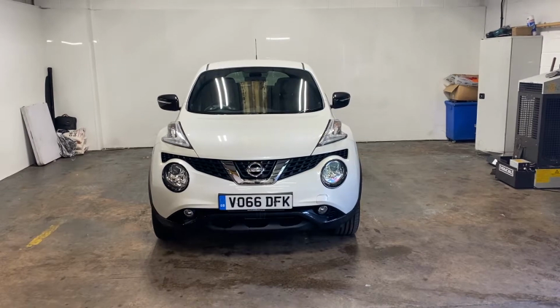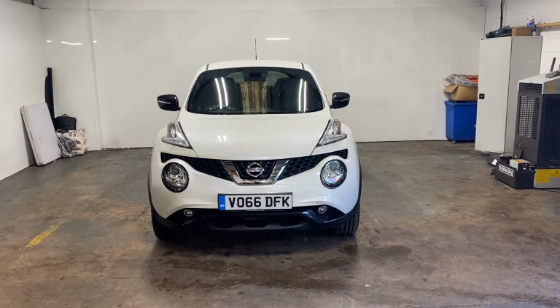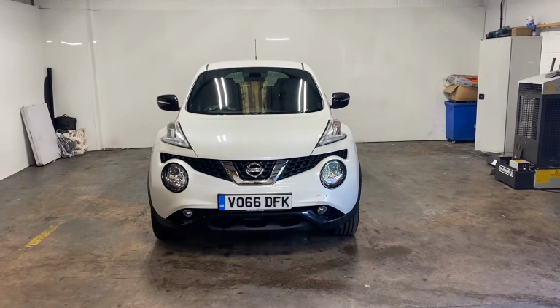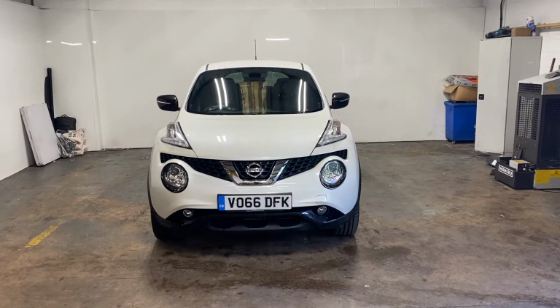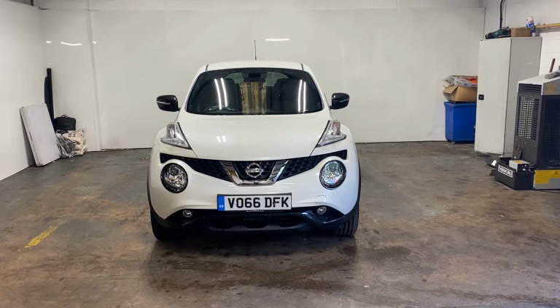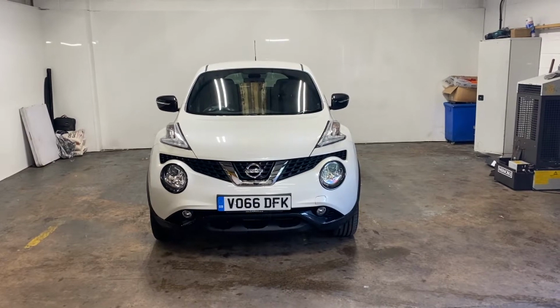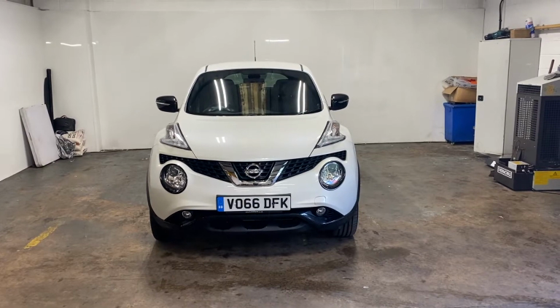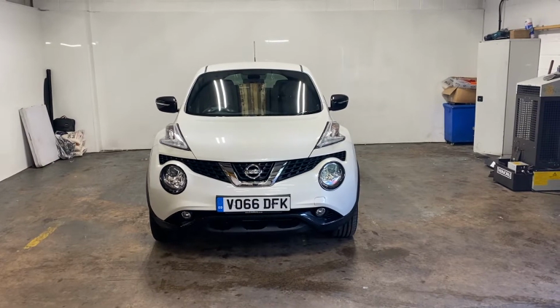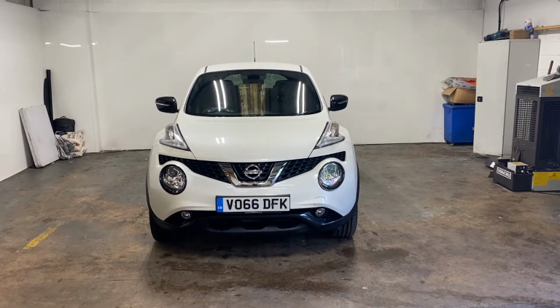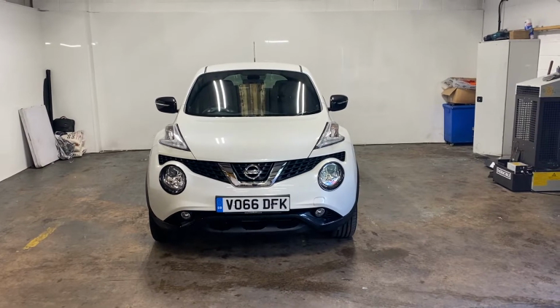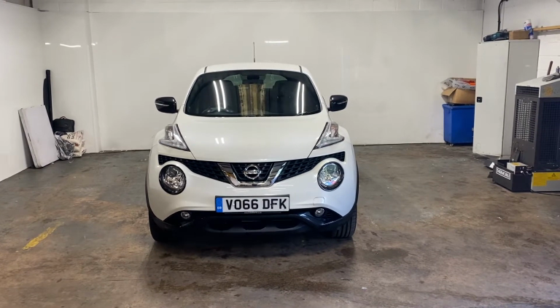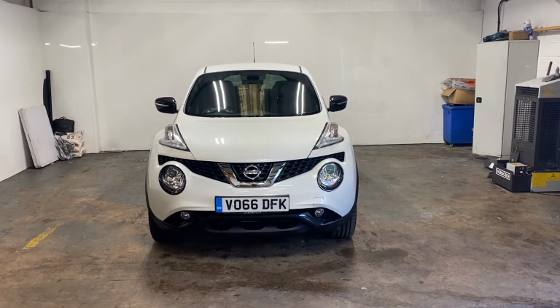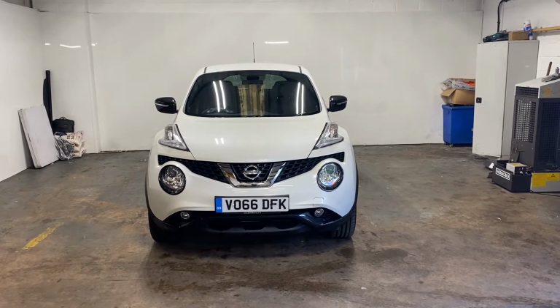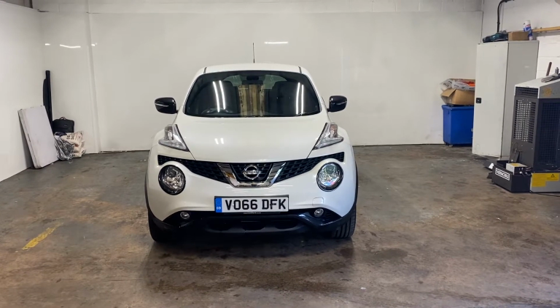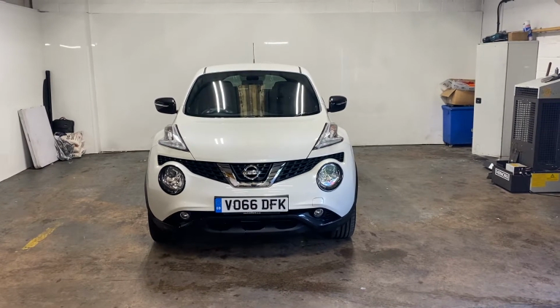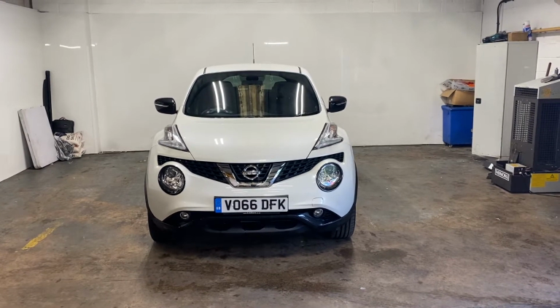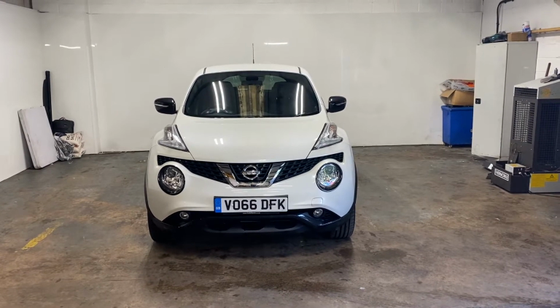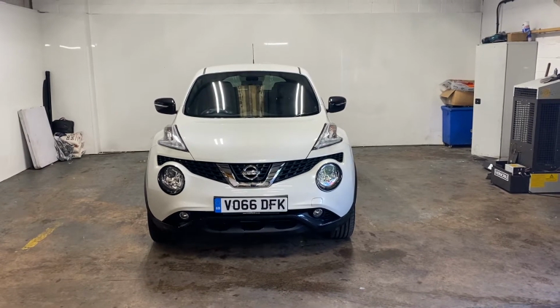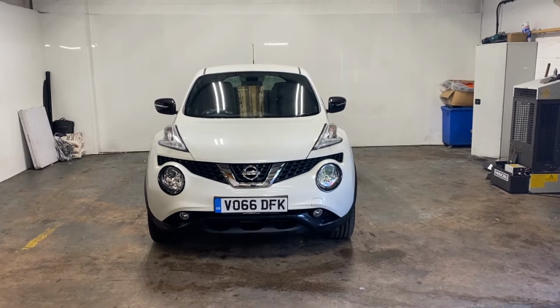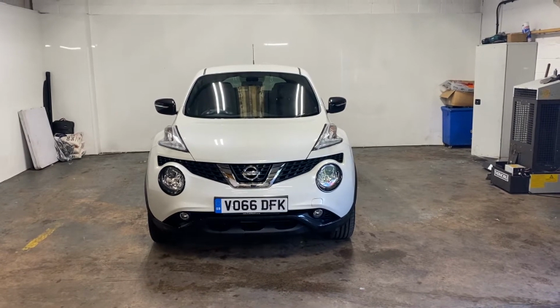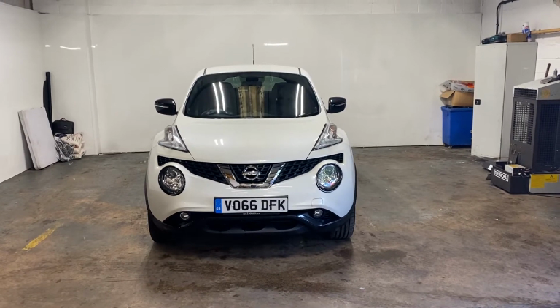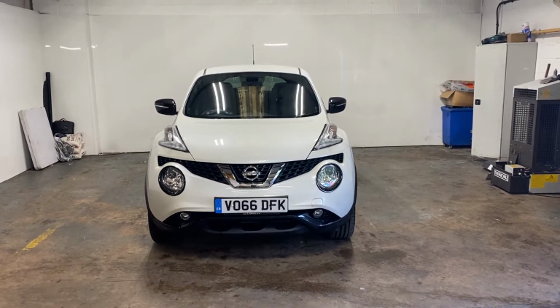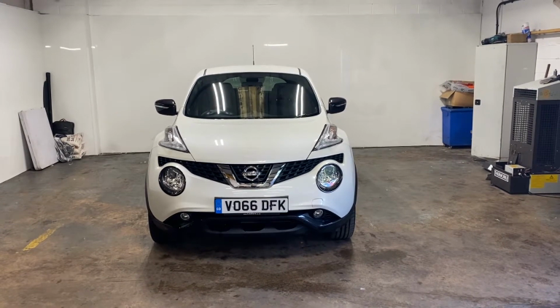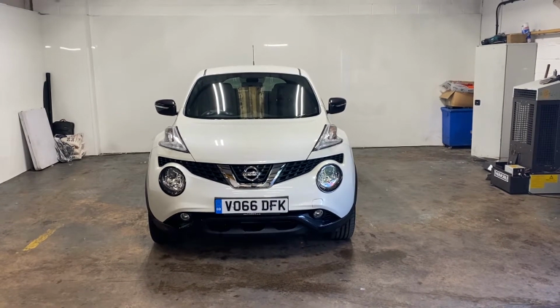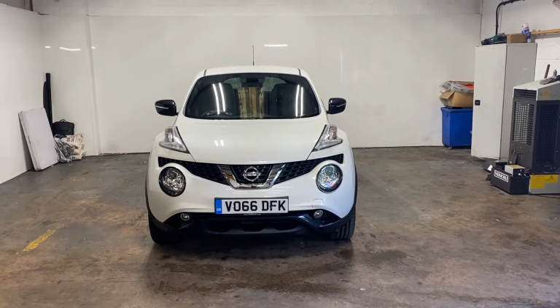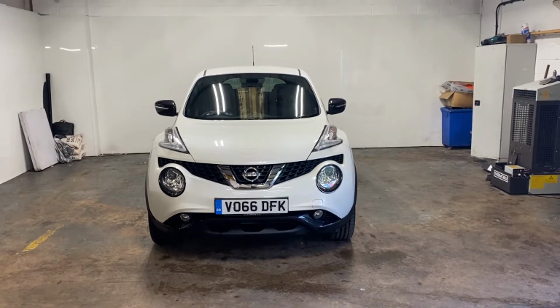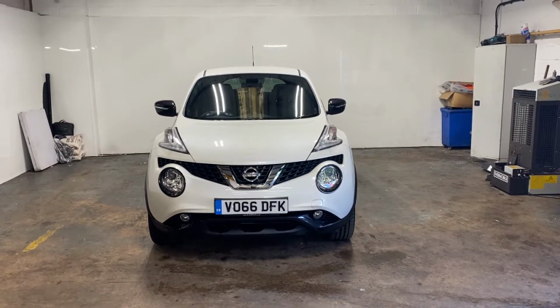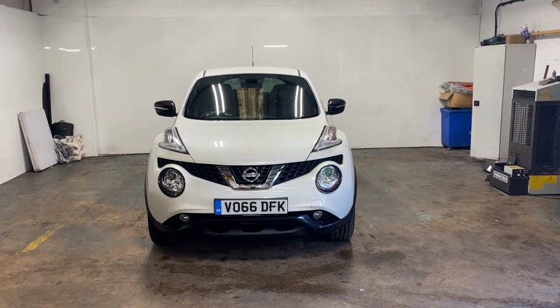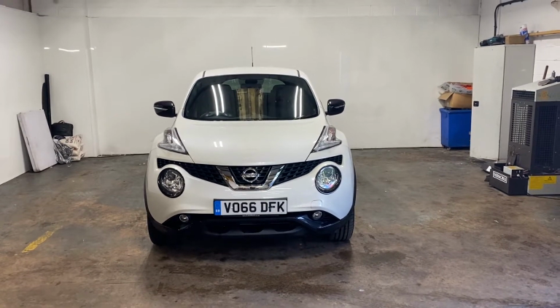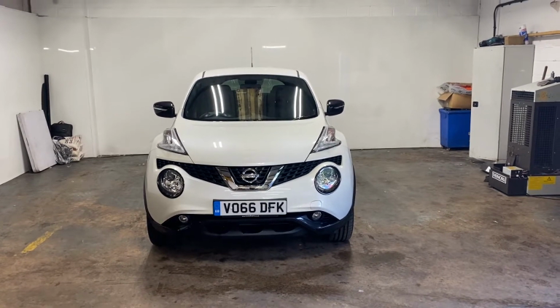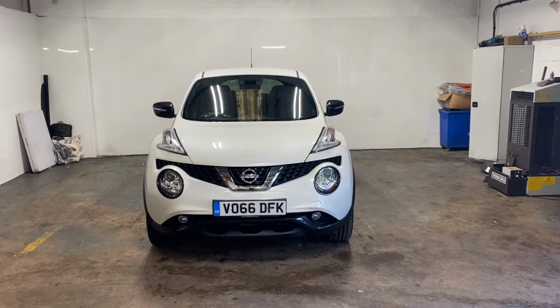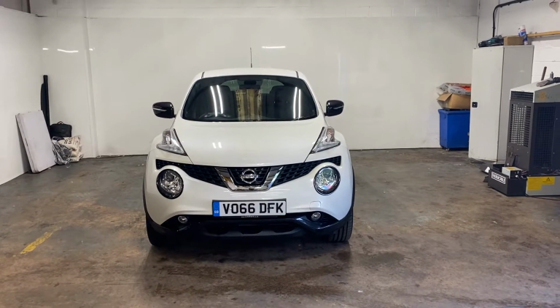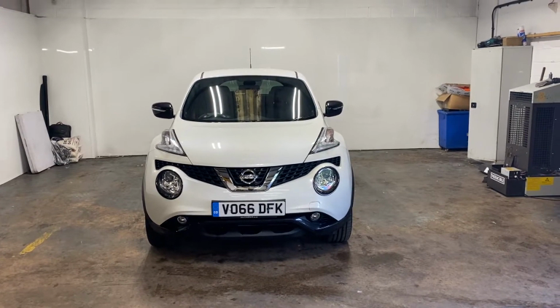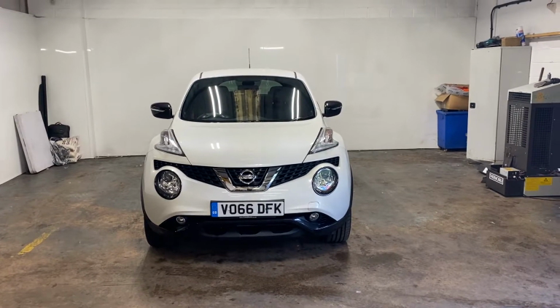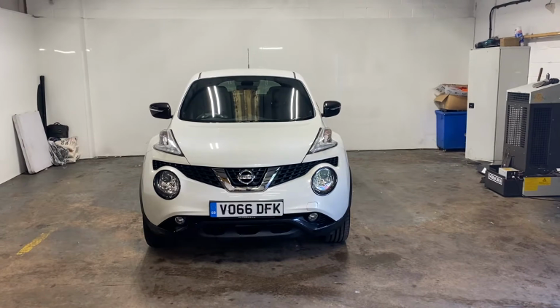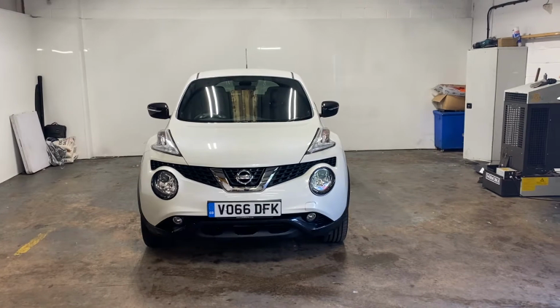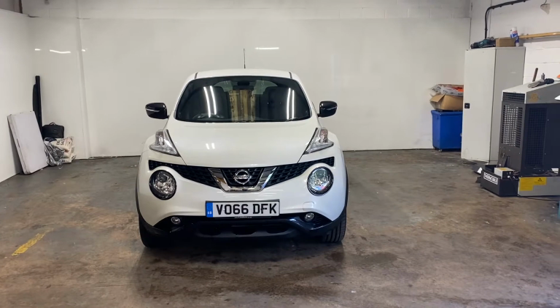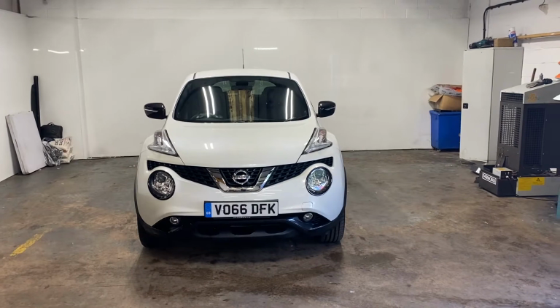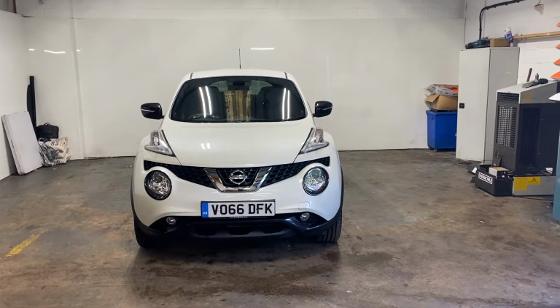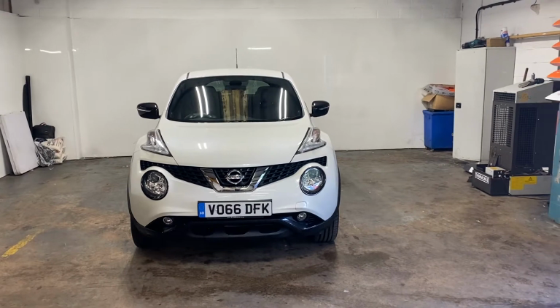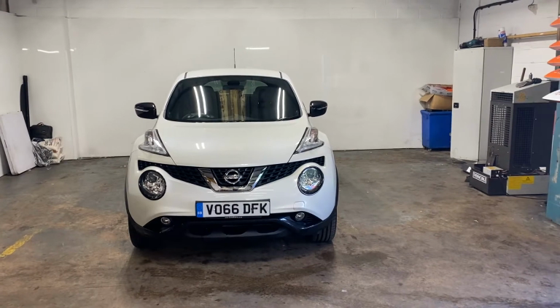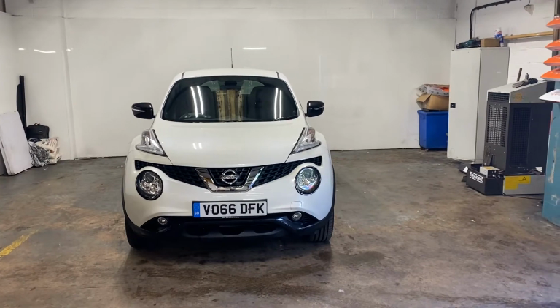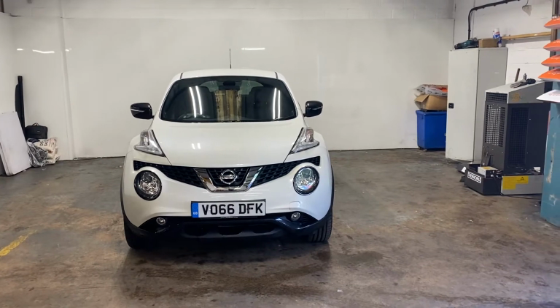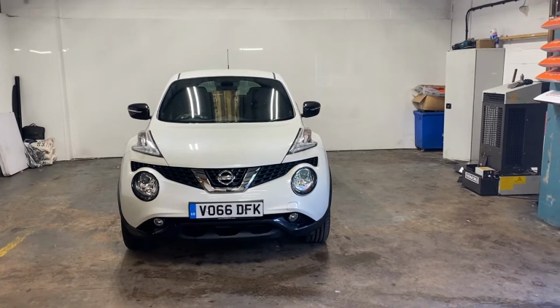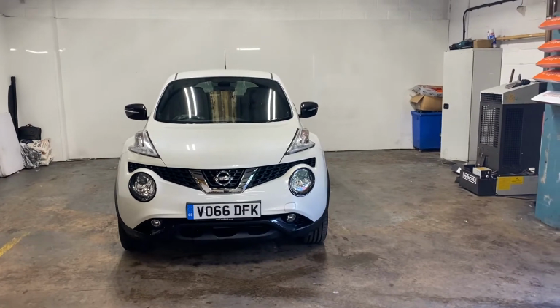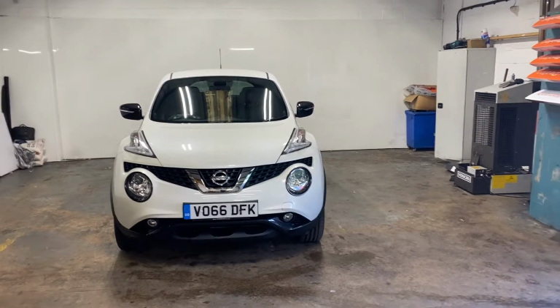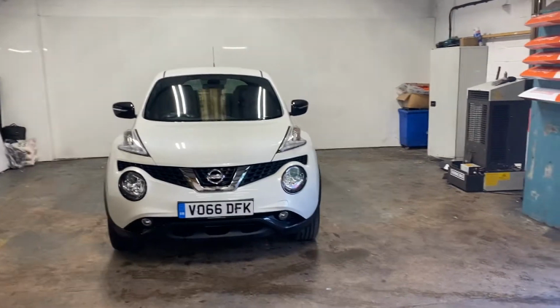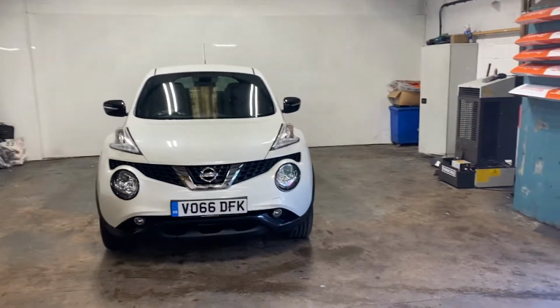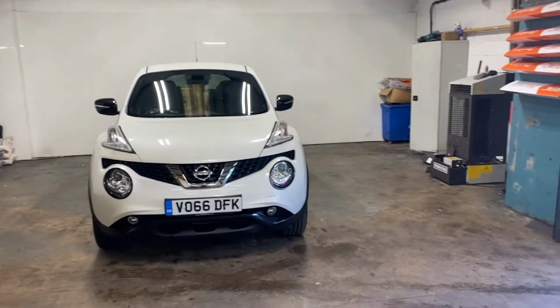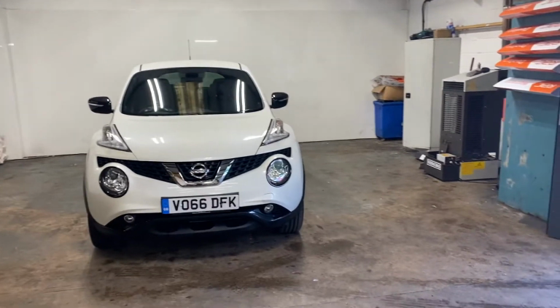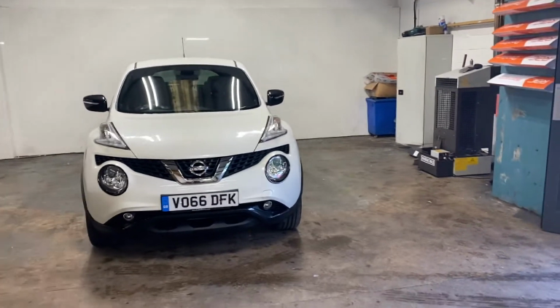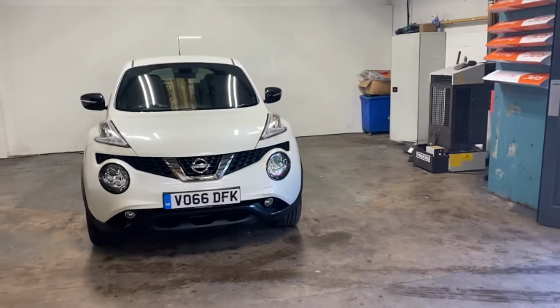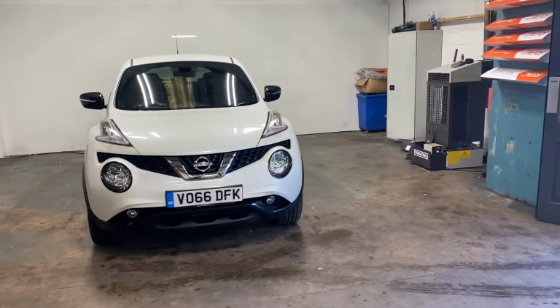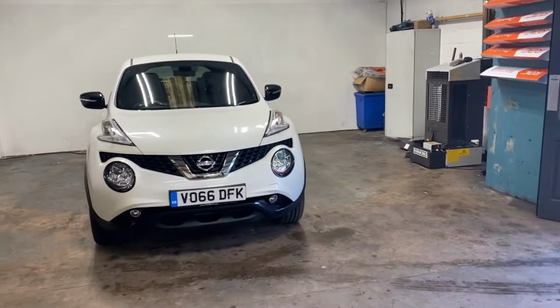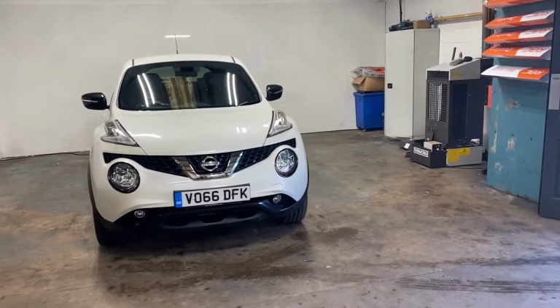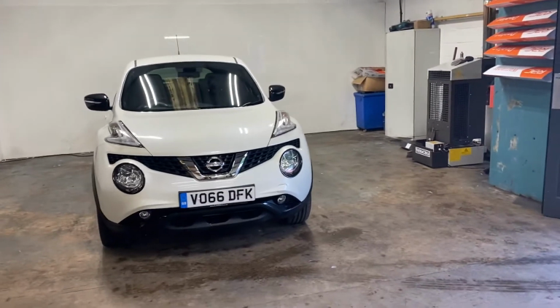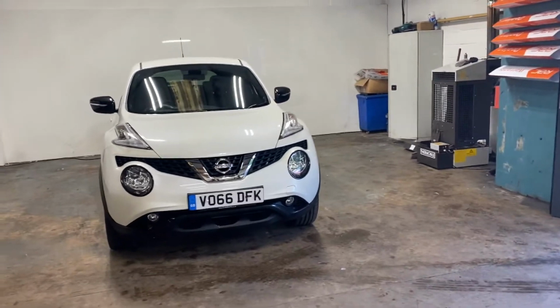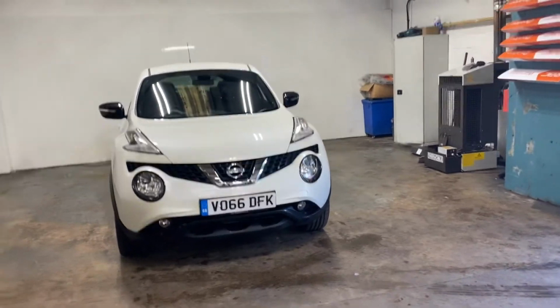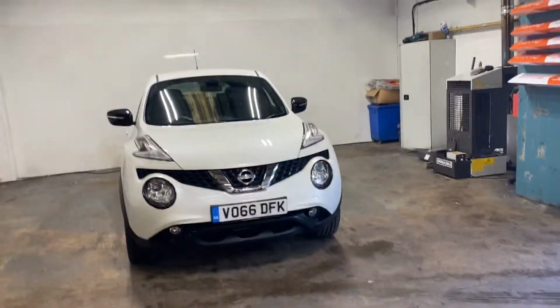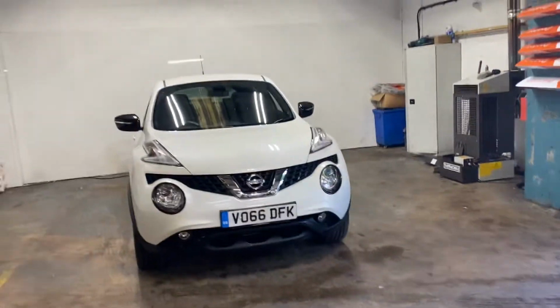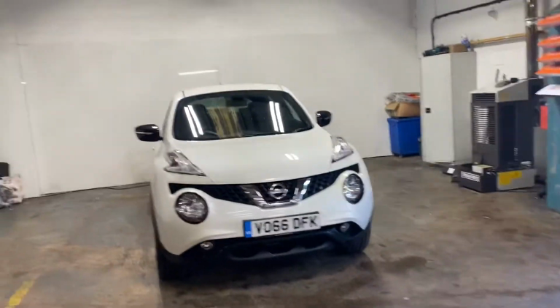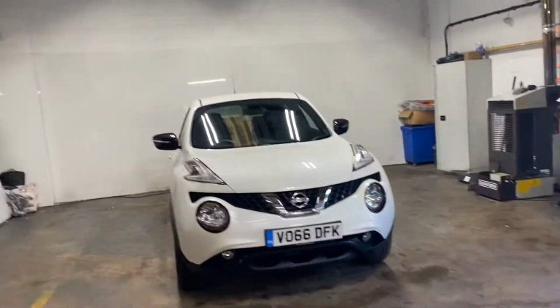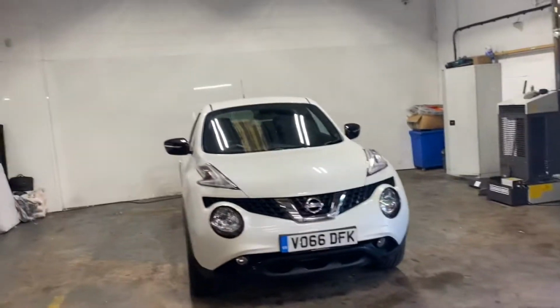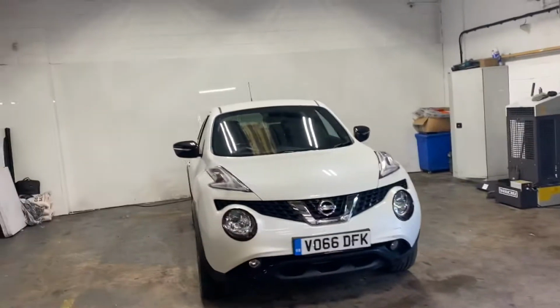Hi folks, Stephen Lindsay here from East Colbride Used Car Centre. Just going to do my usual walk-round video appraisal of this Nissan Duke.